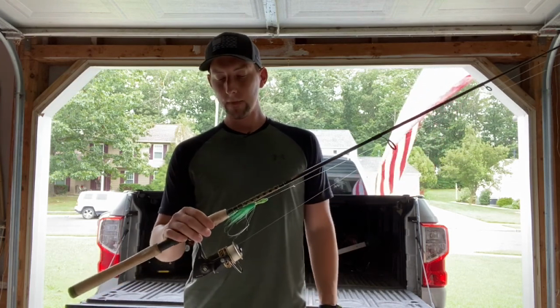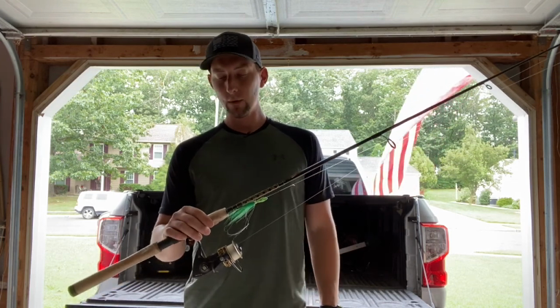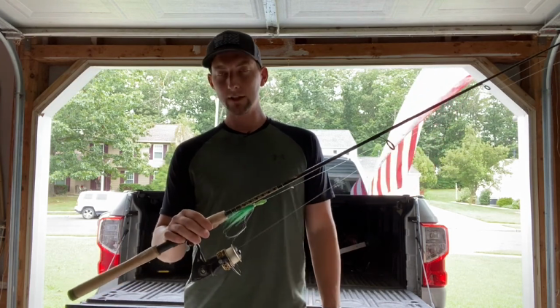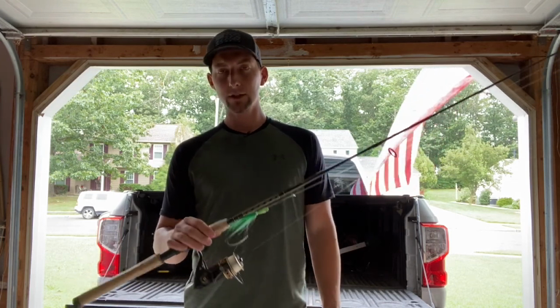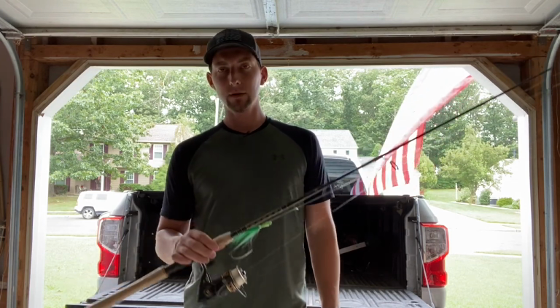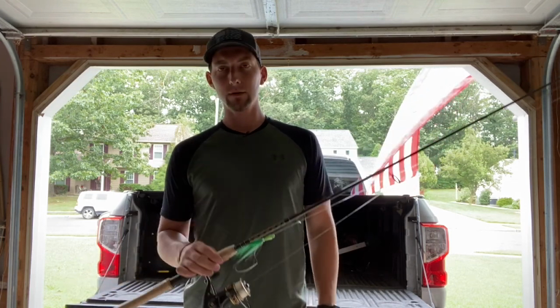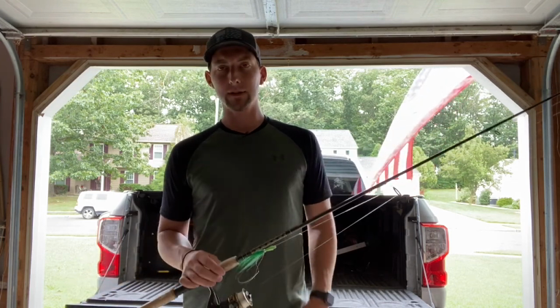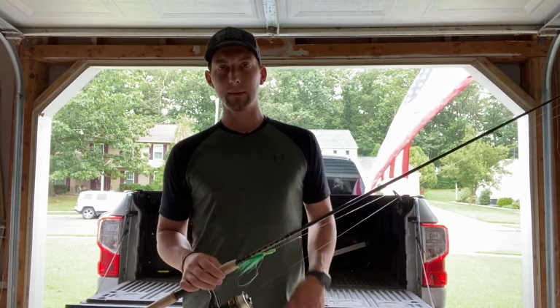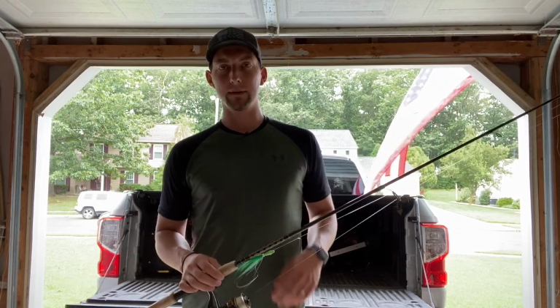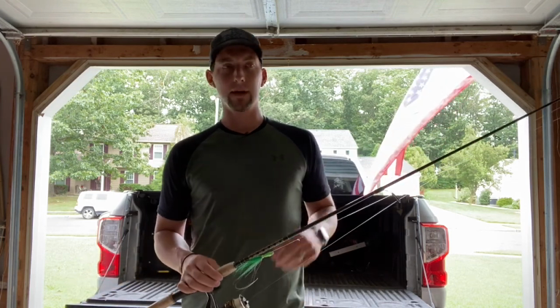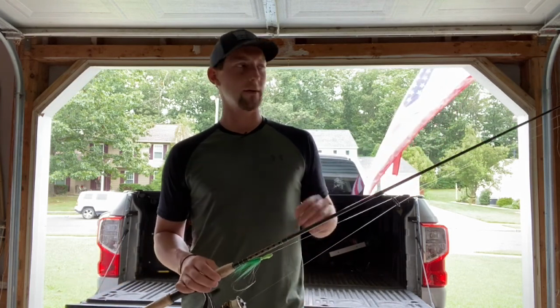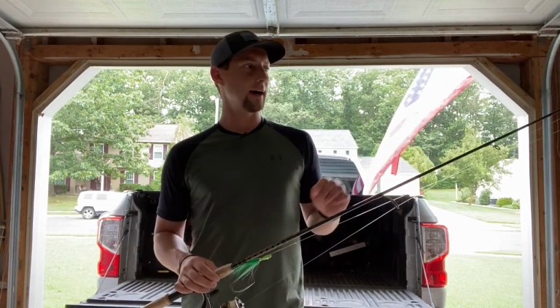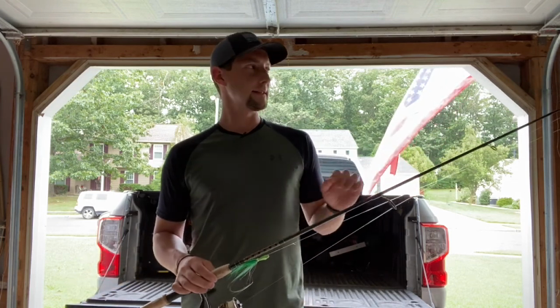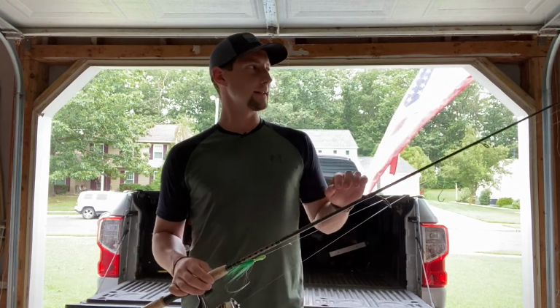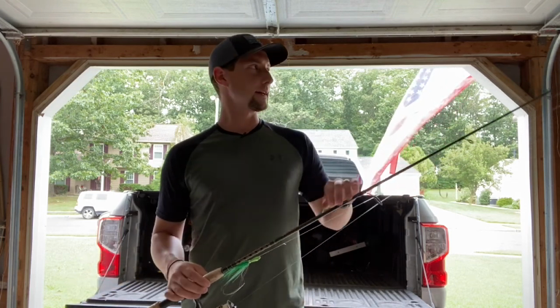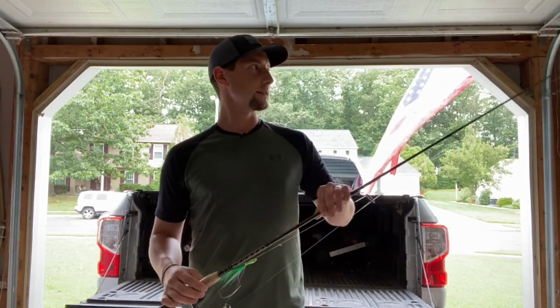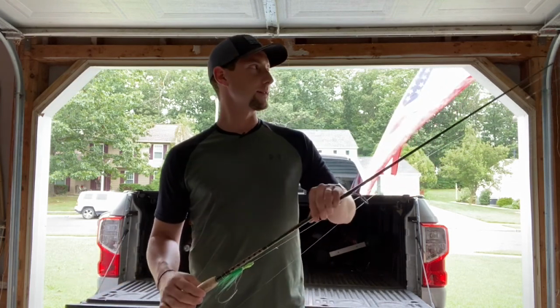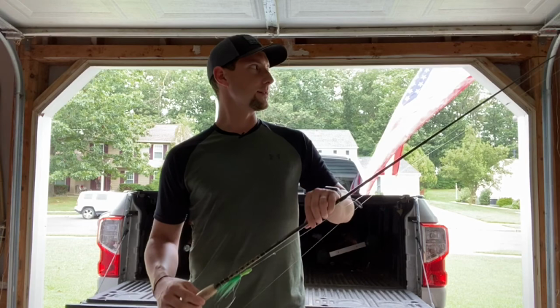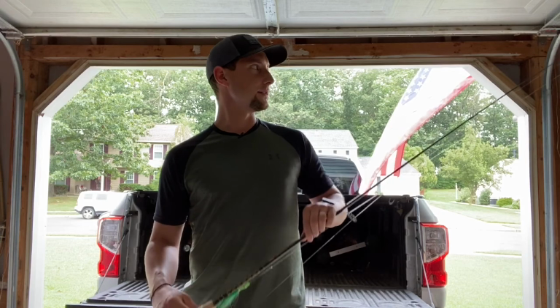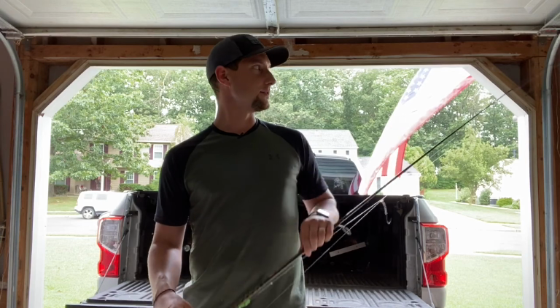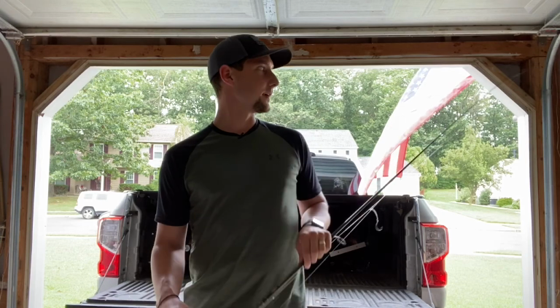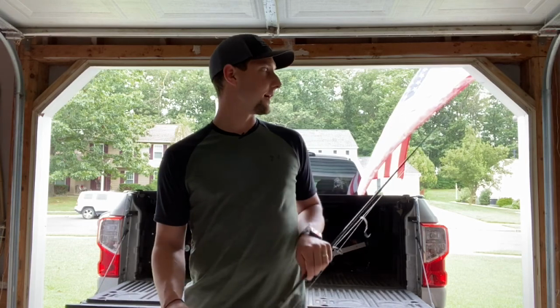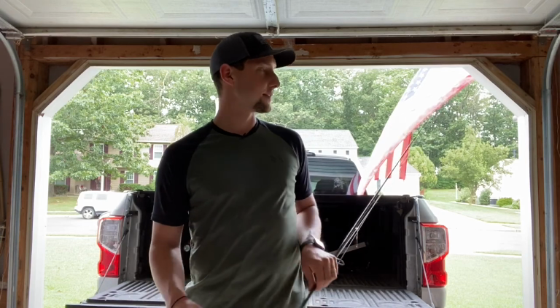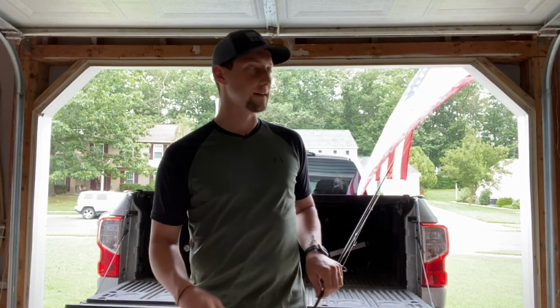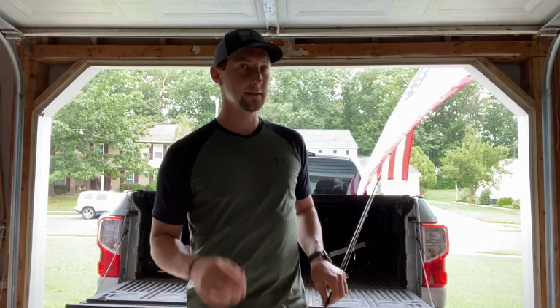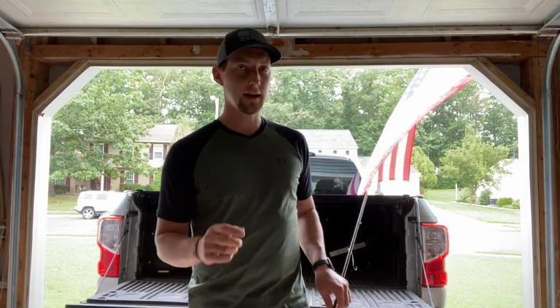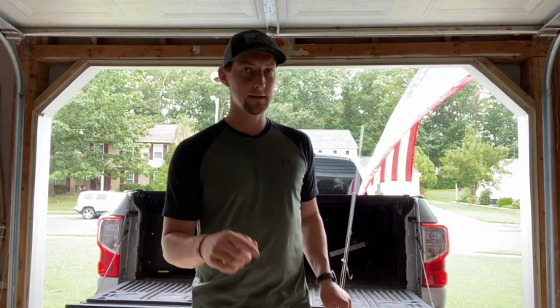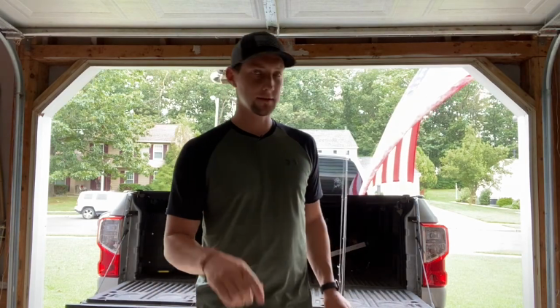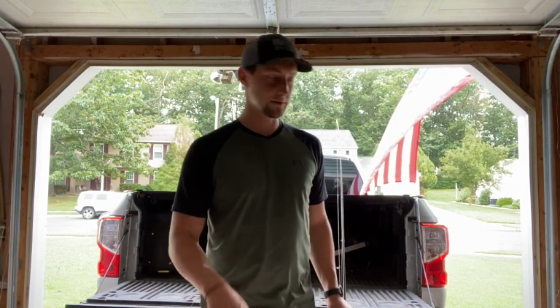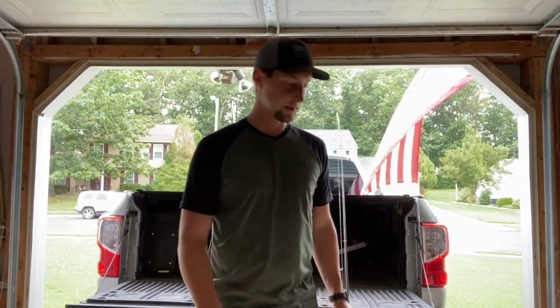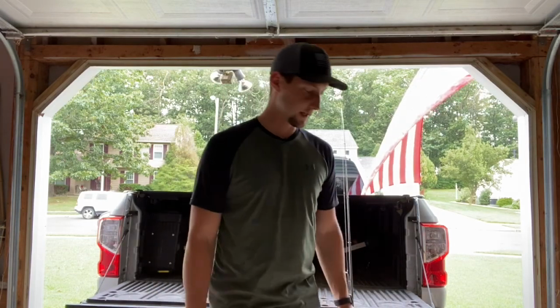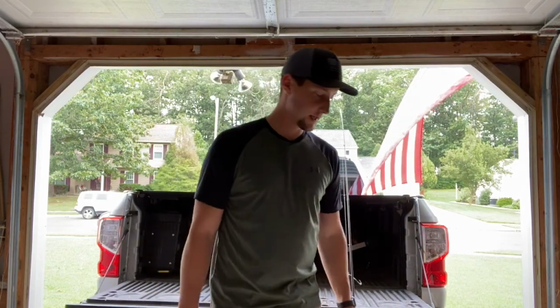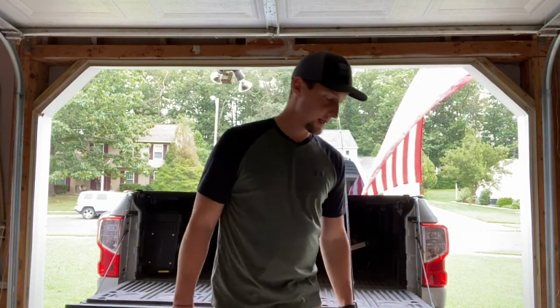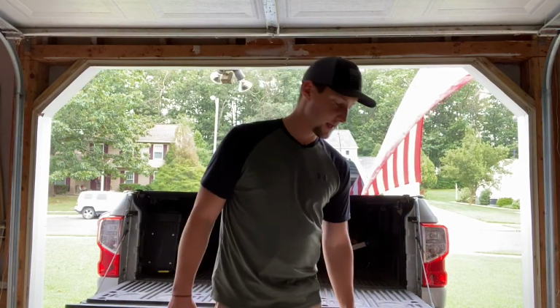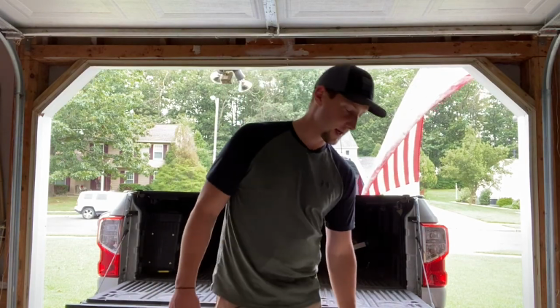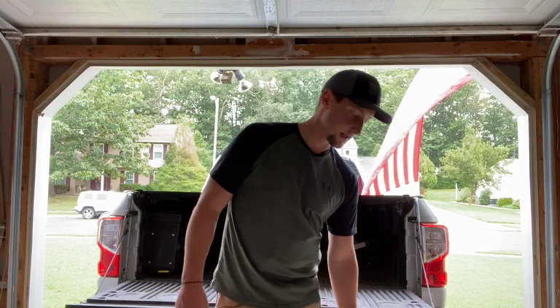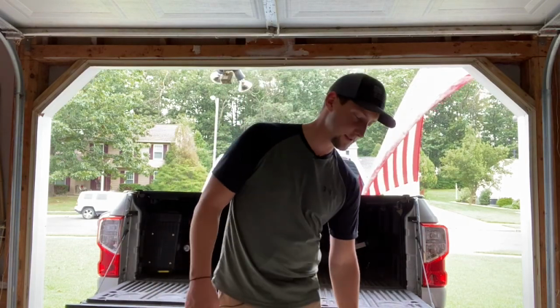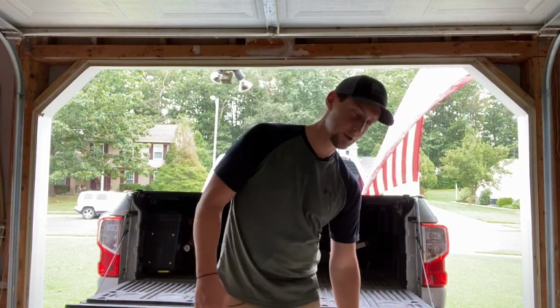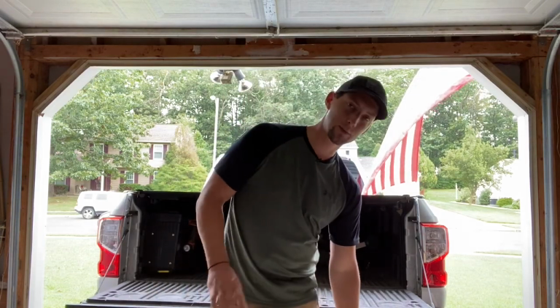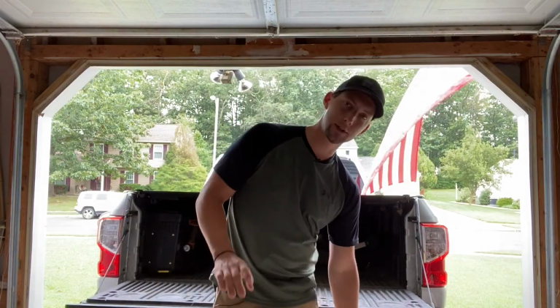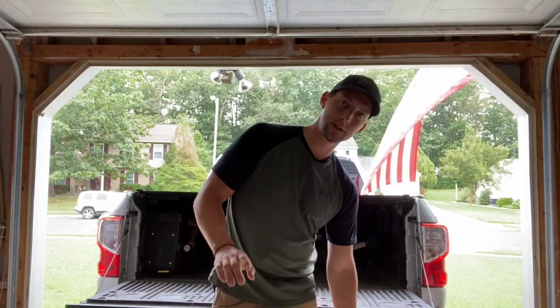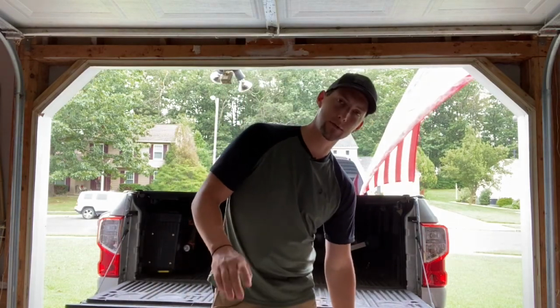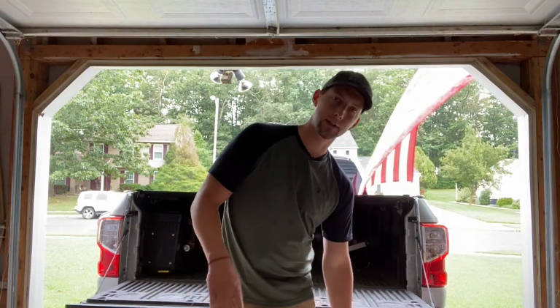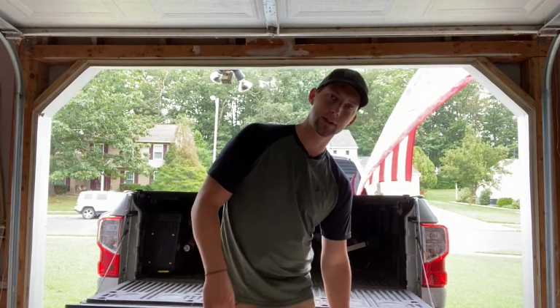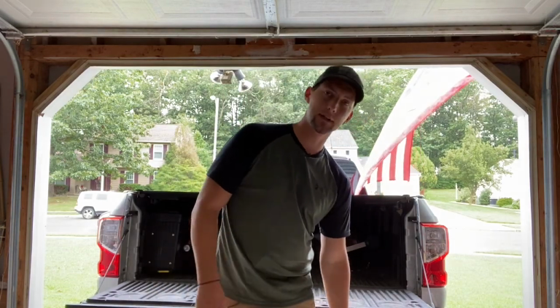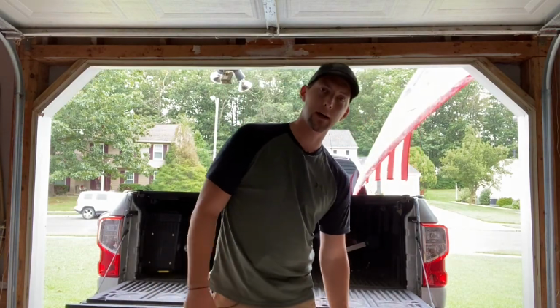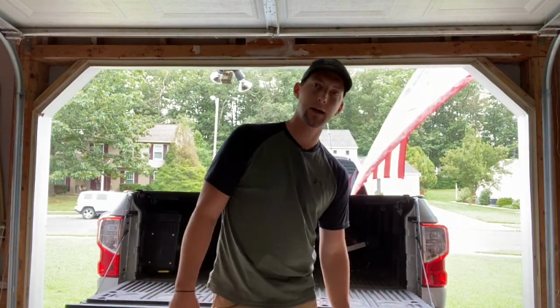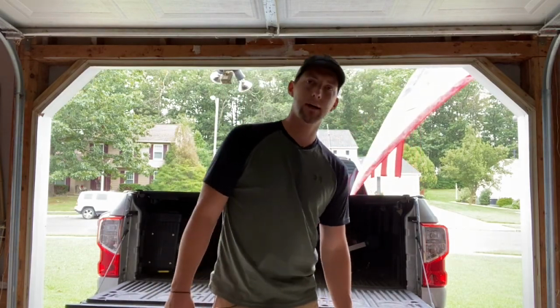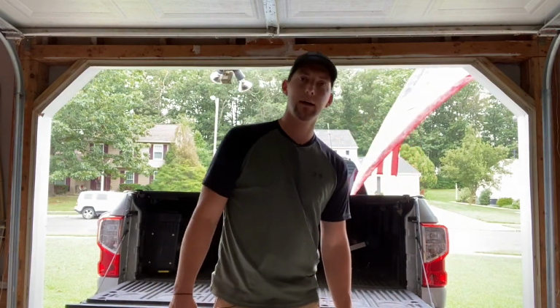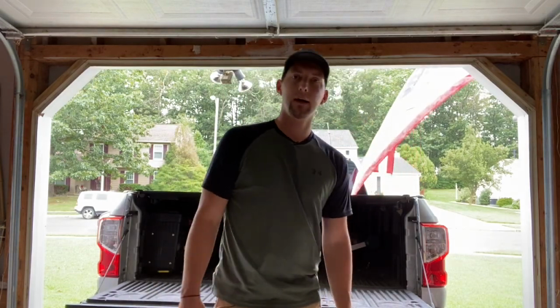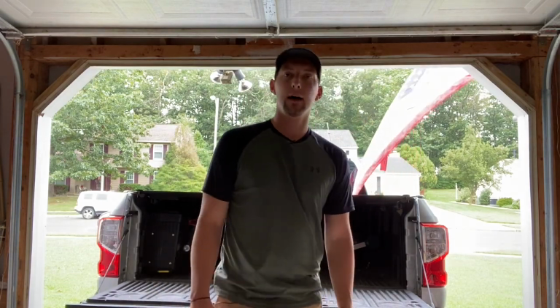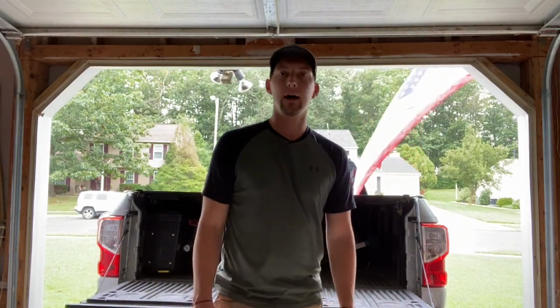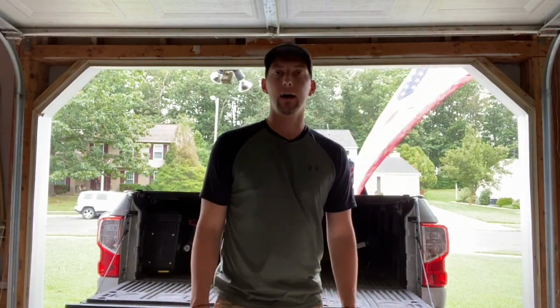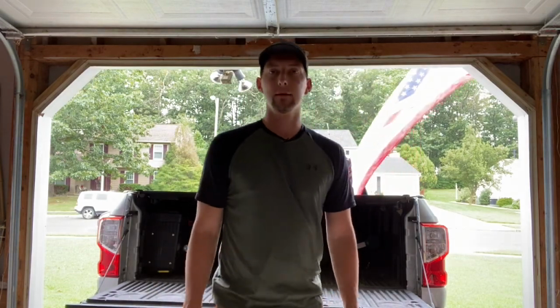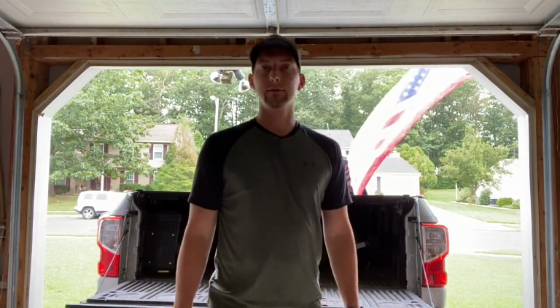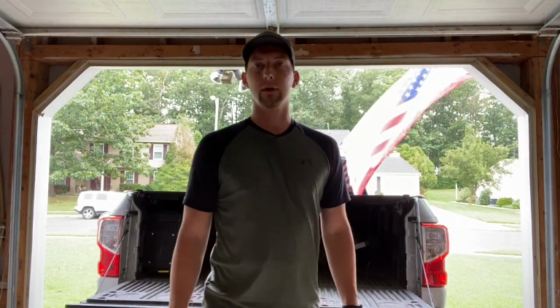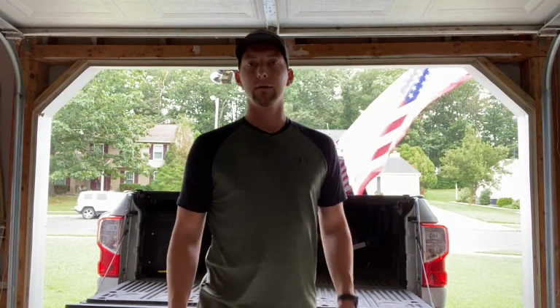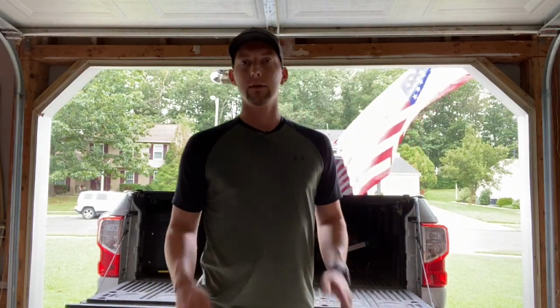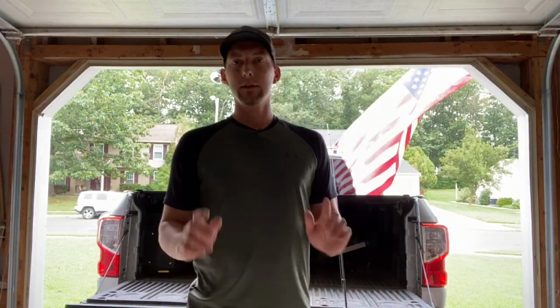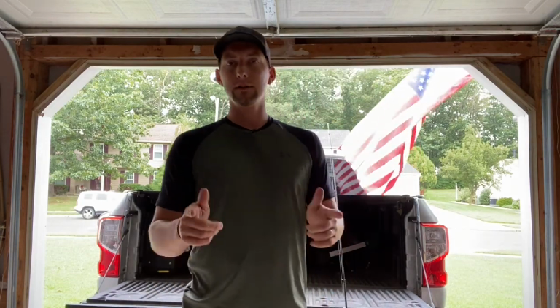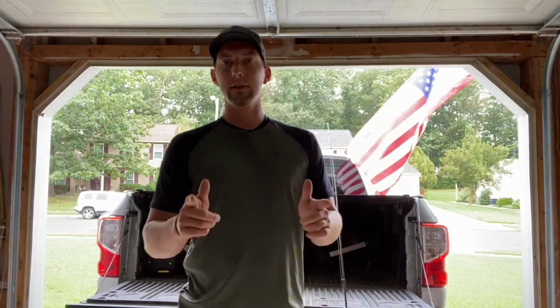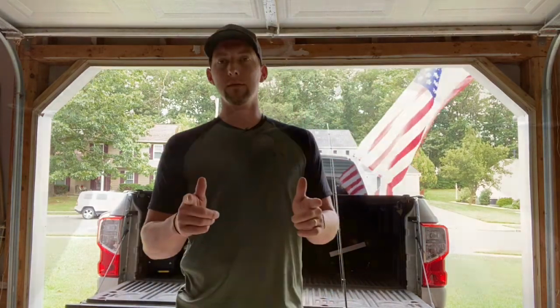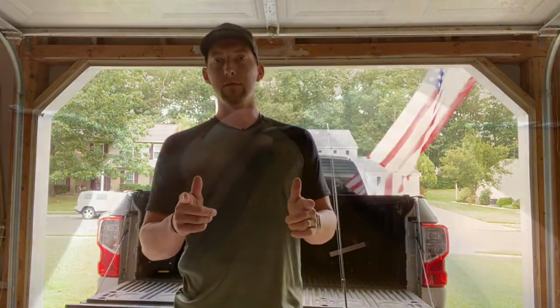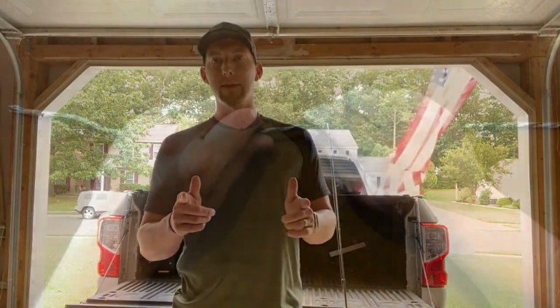I'm actually going to go into a segment now where Isaac is going to teach you guys how to tie this rig. Super easy rig to tie, so stay tuned for that.